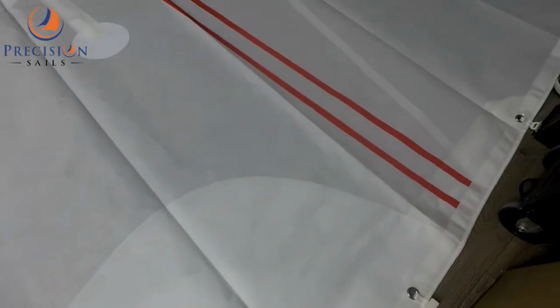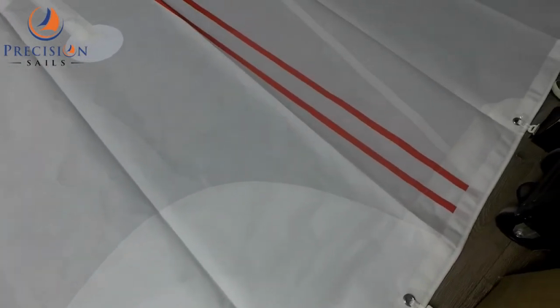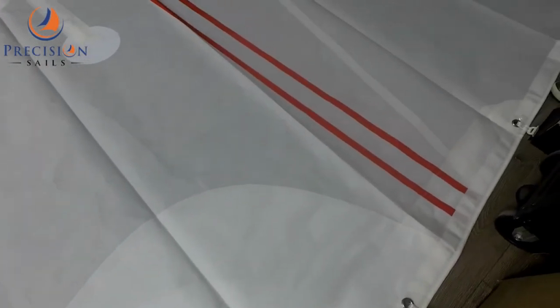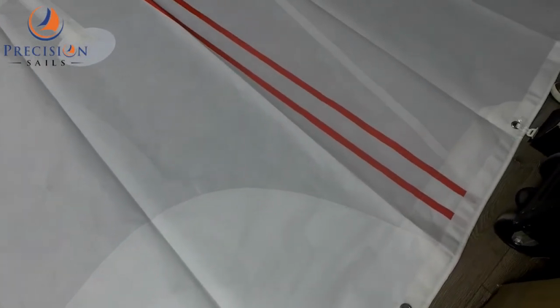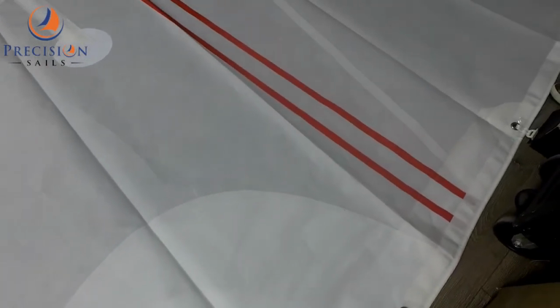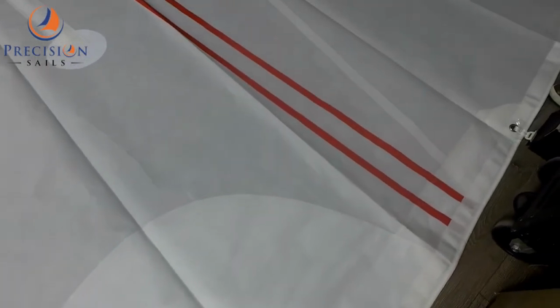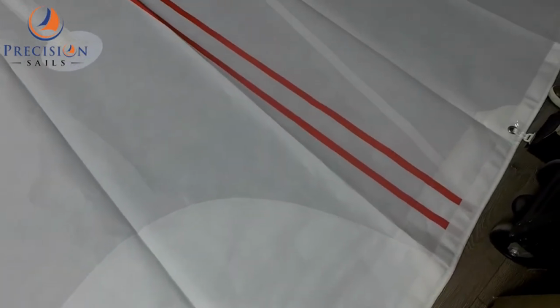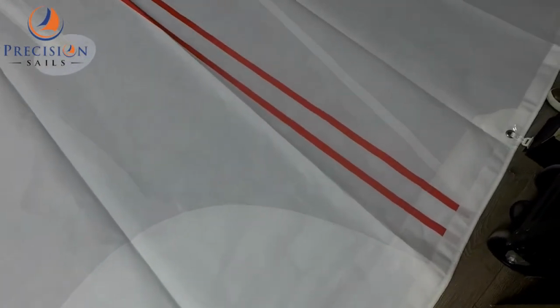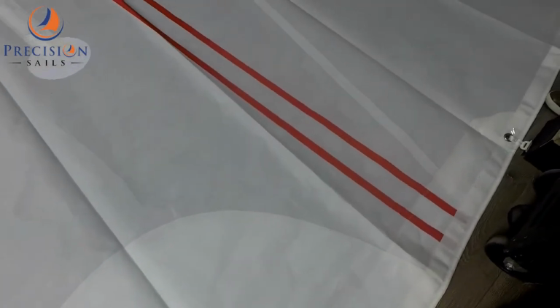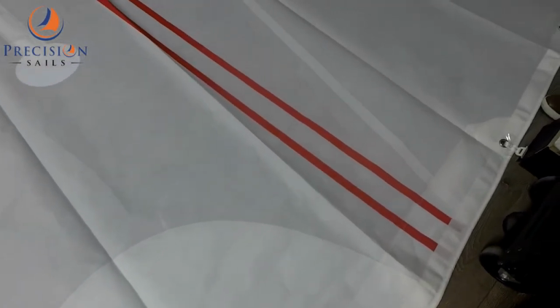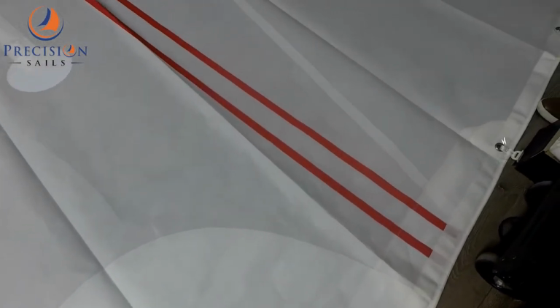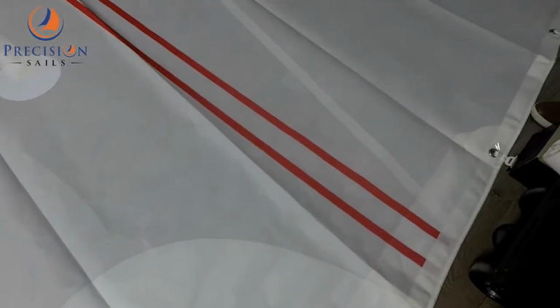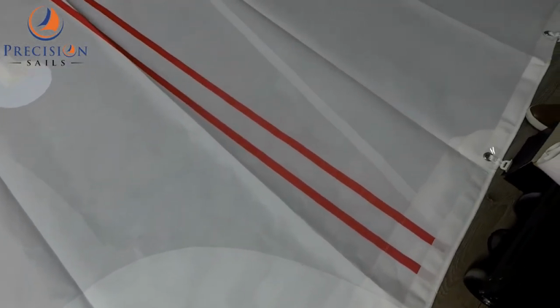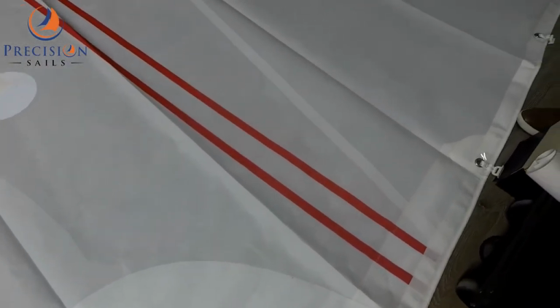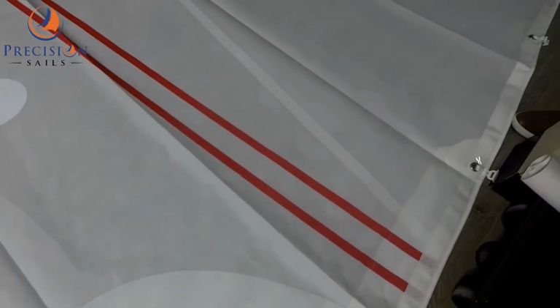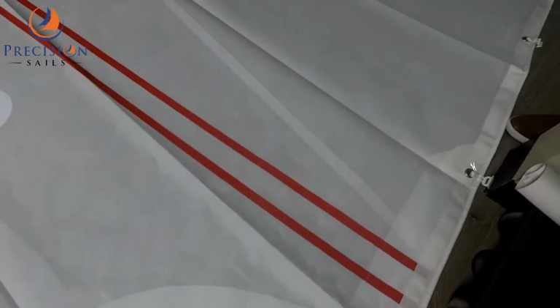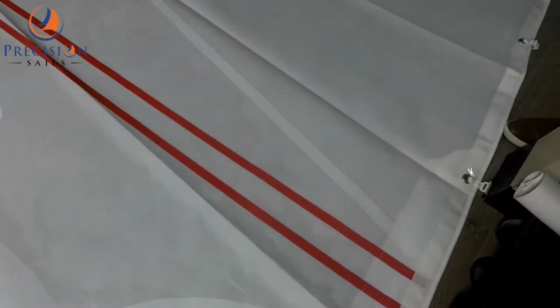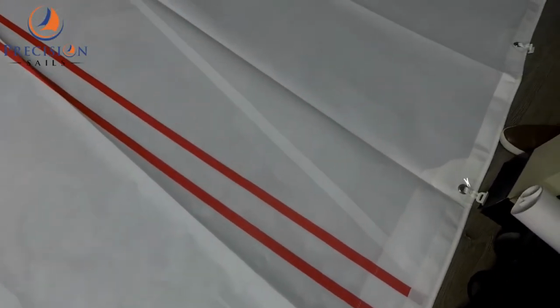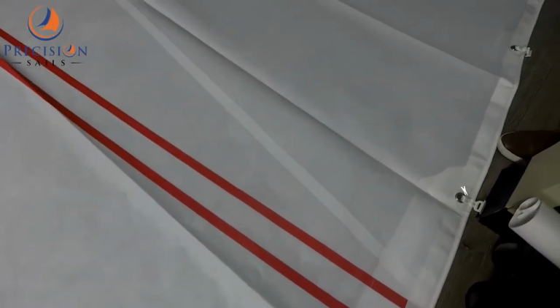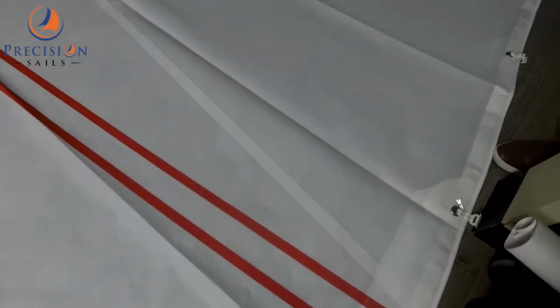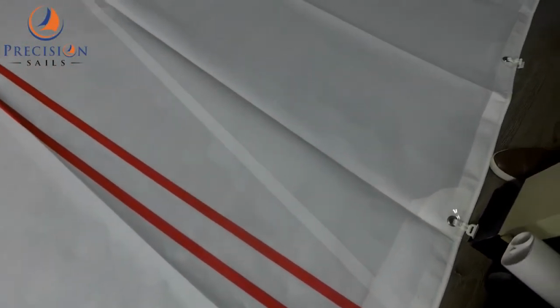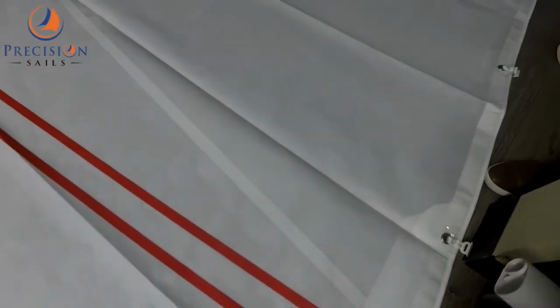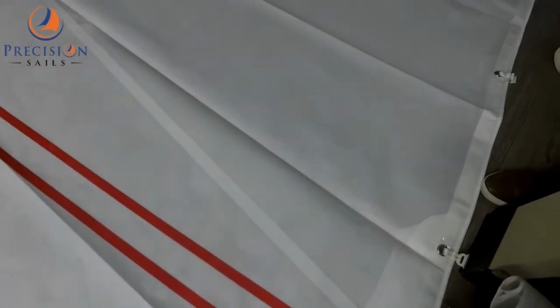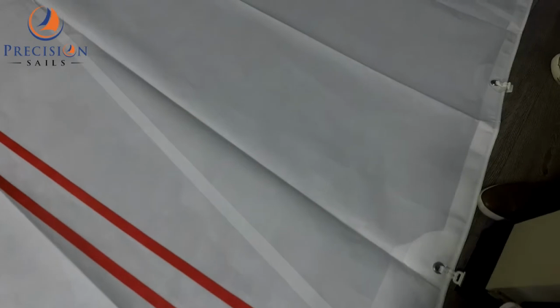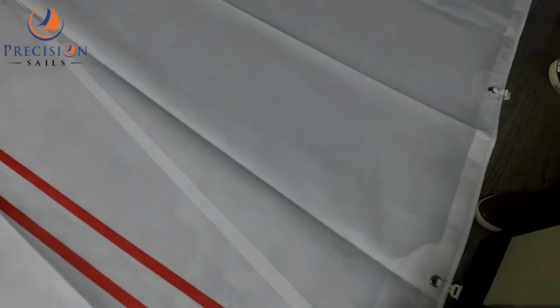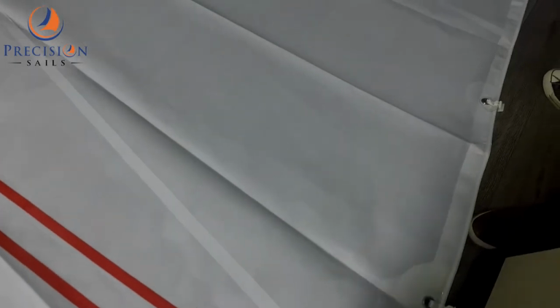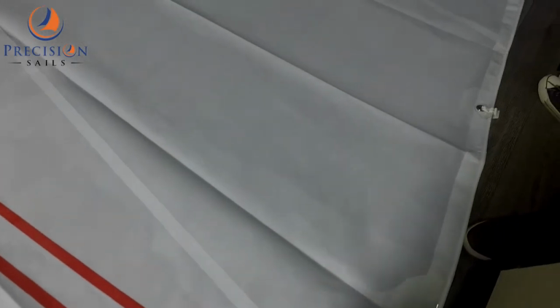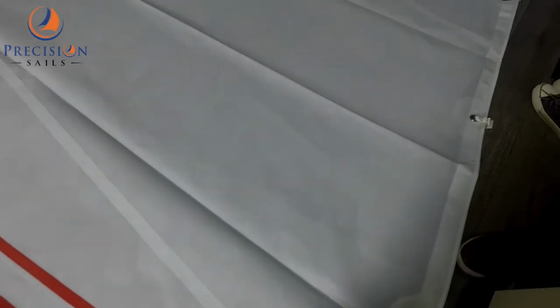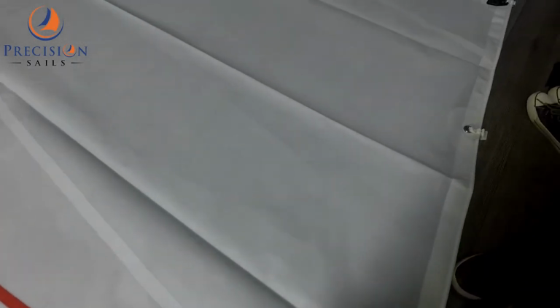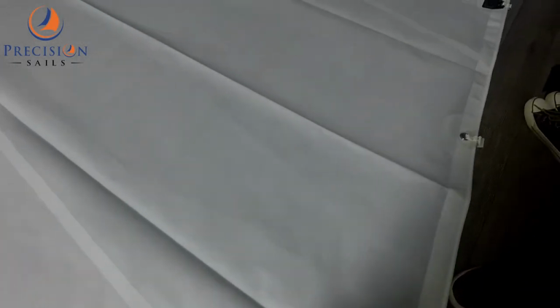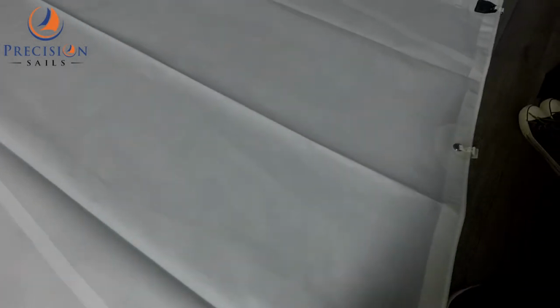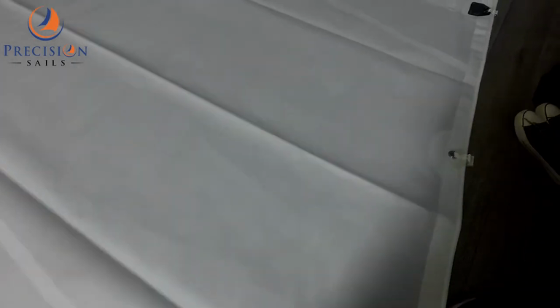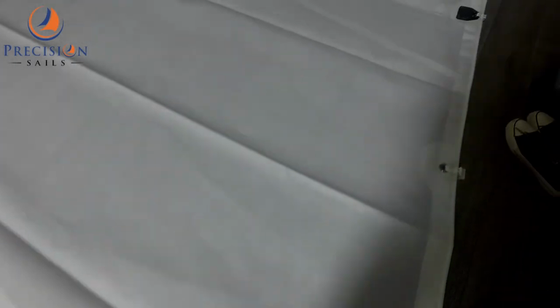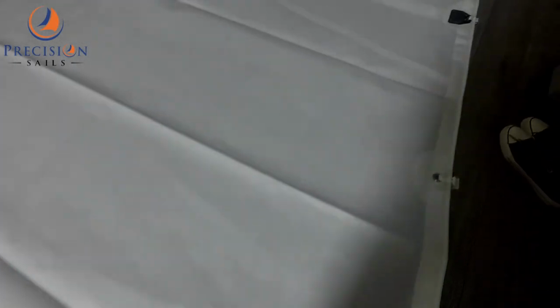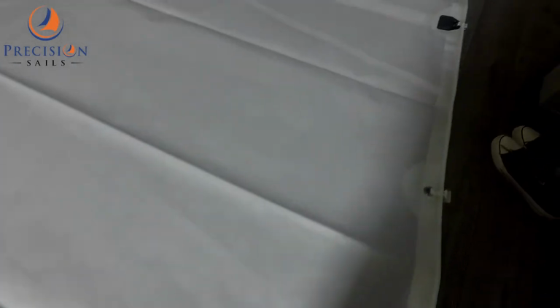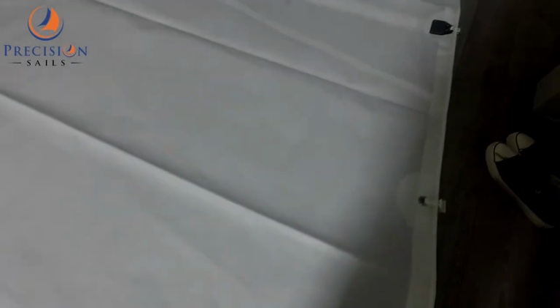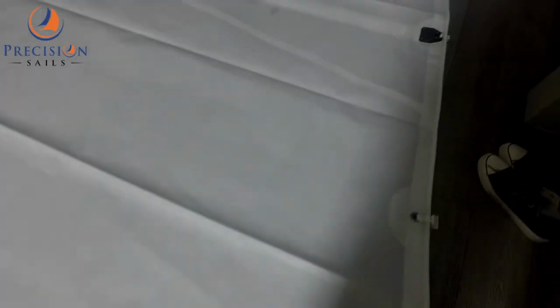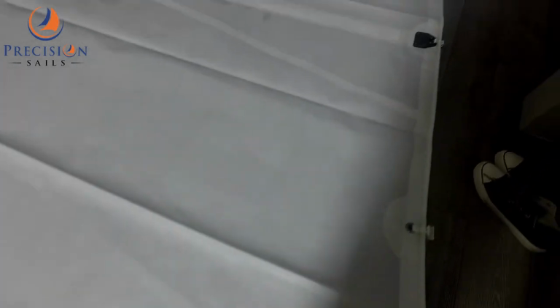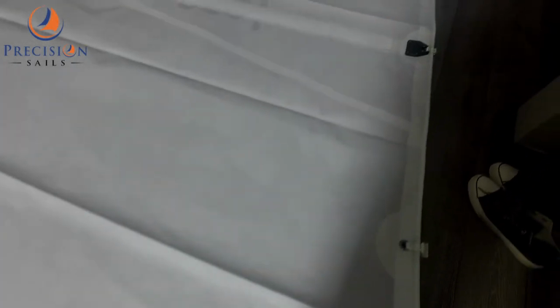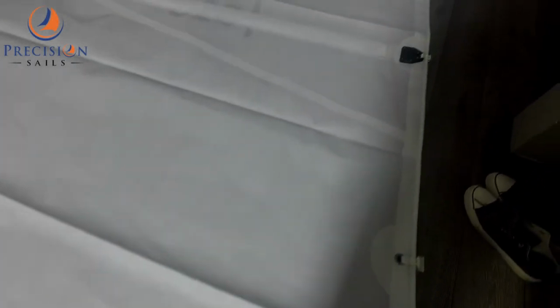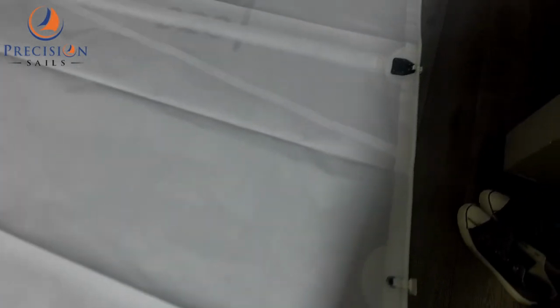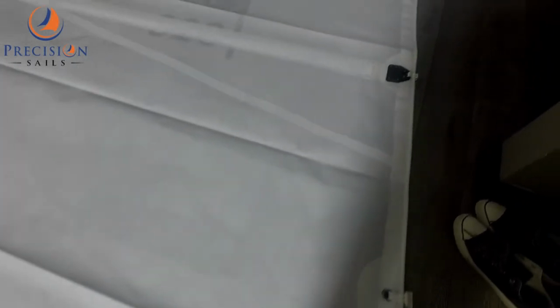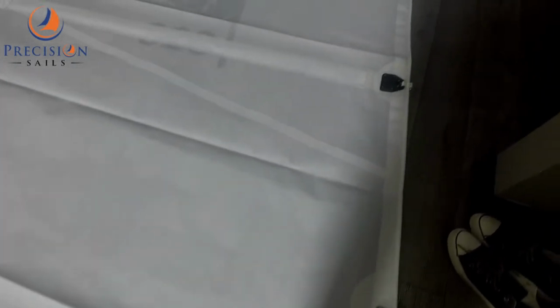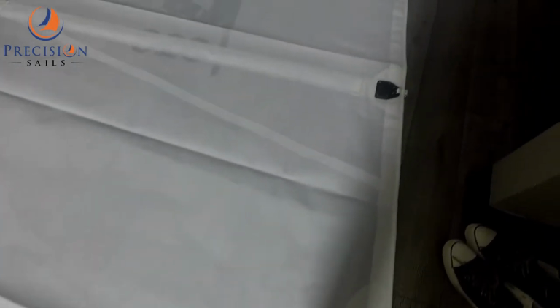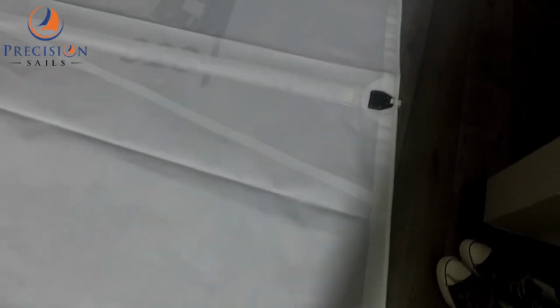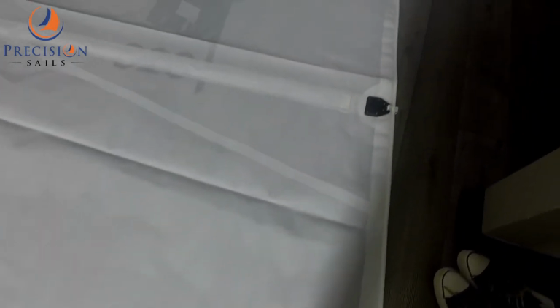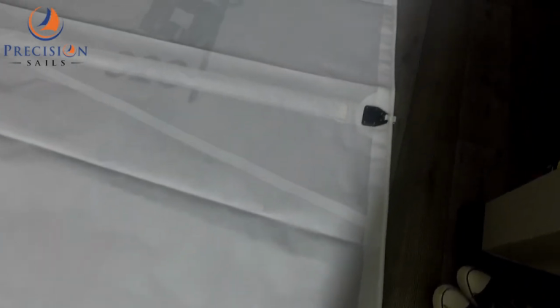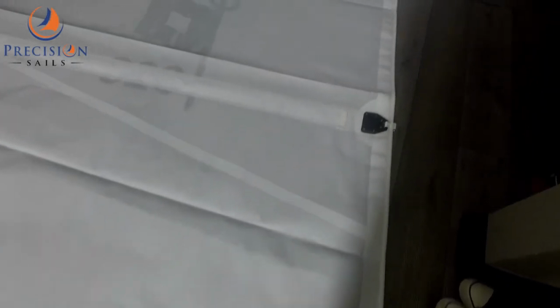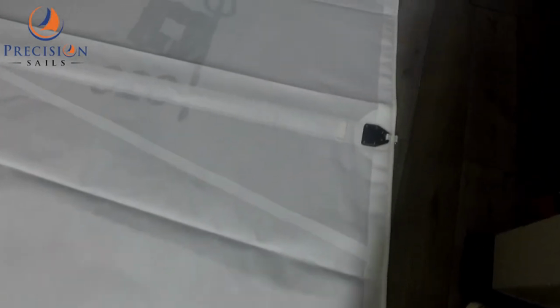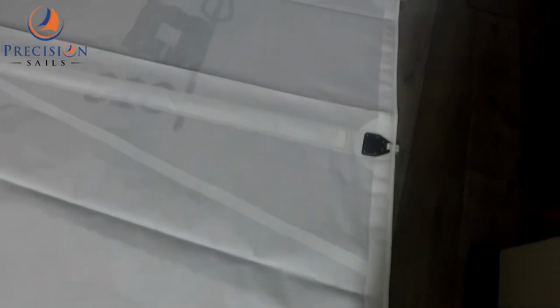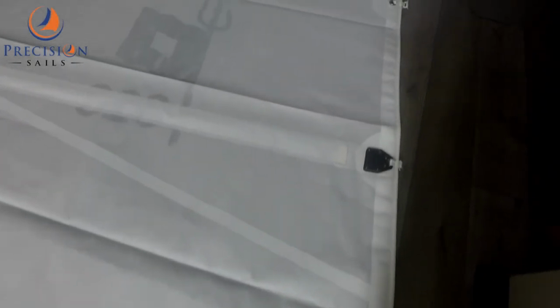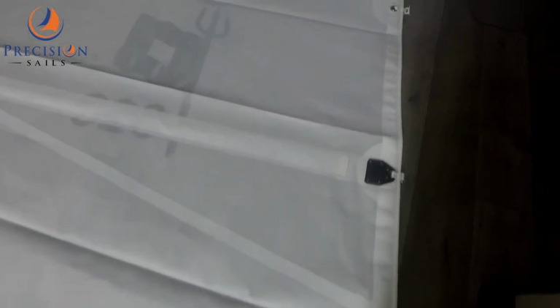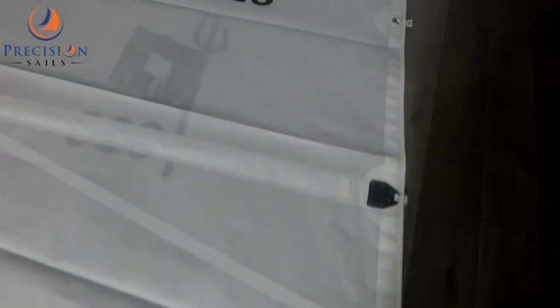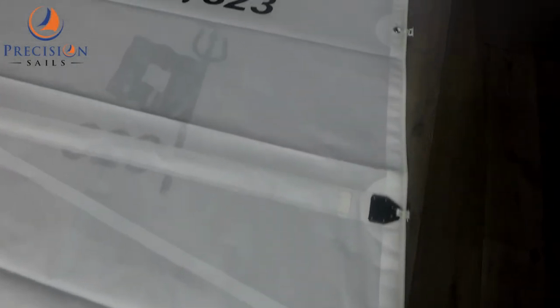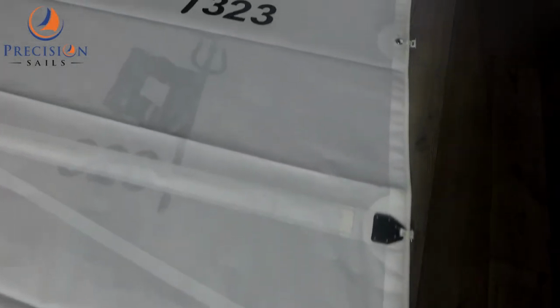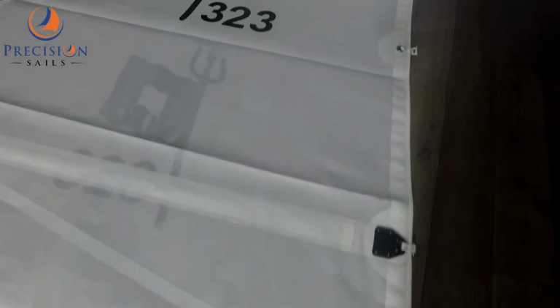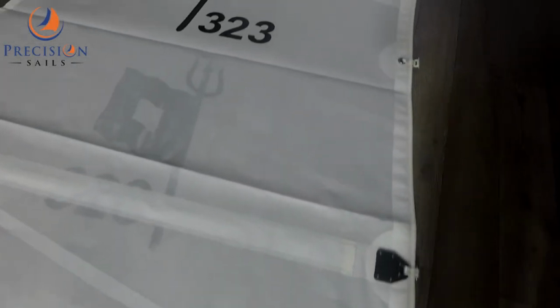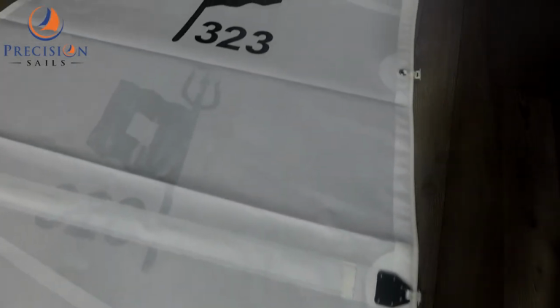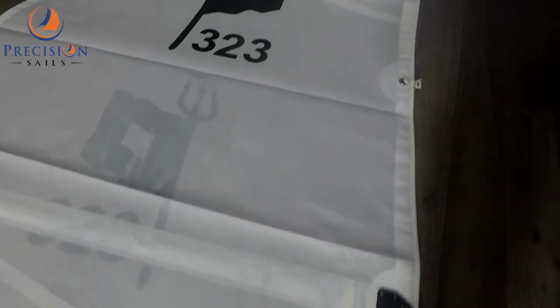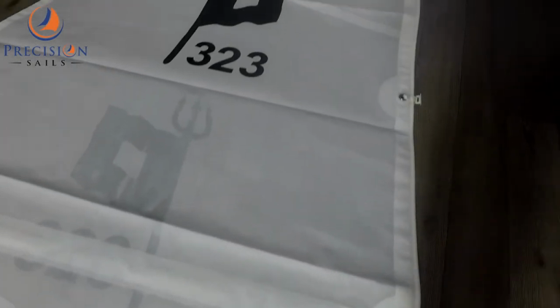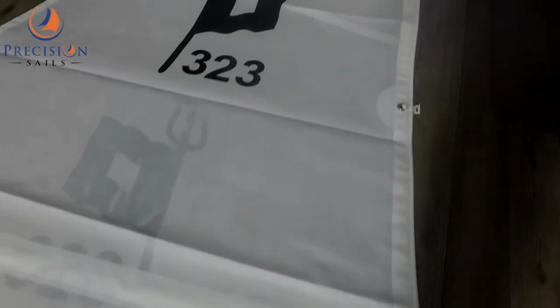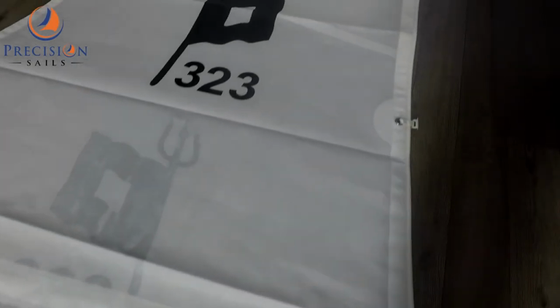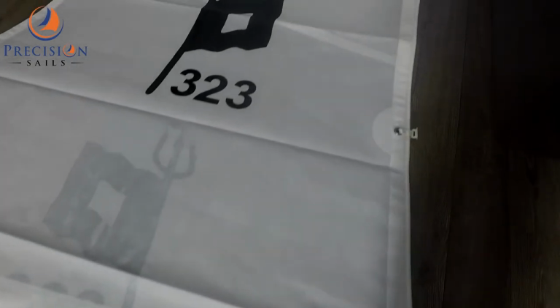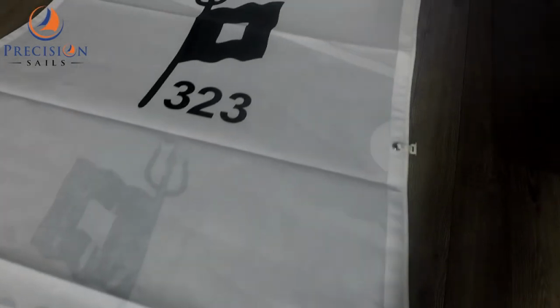Double red draft stripes and the Pearson 323 insignia help to customize the sail.